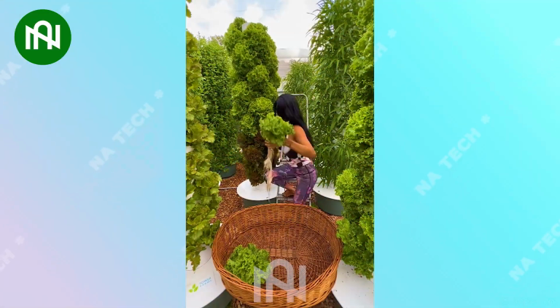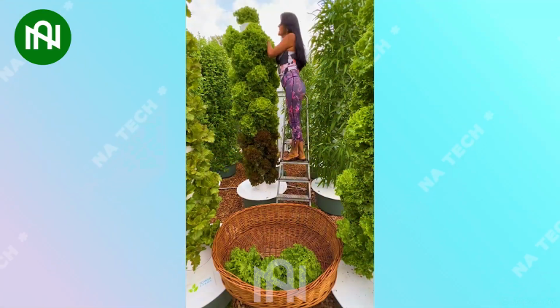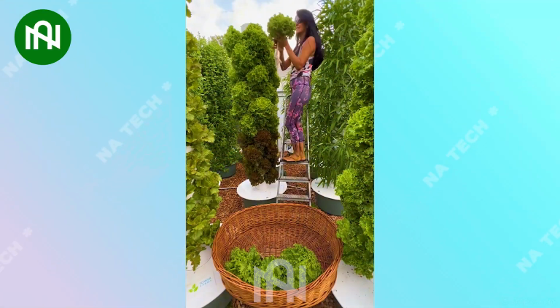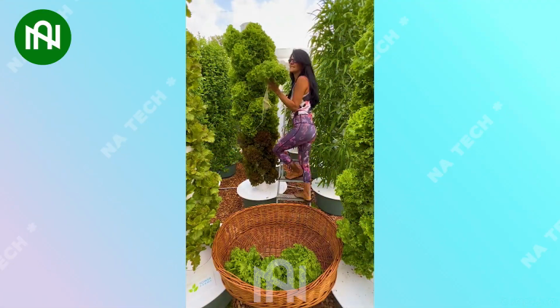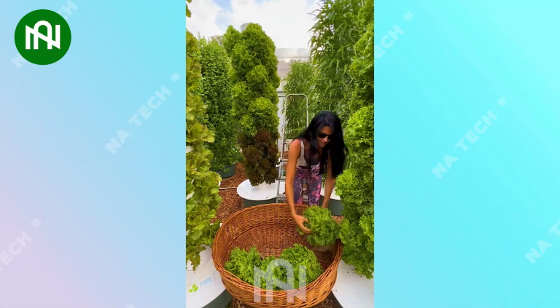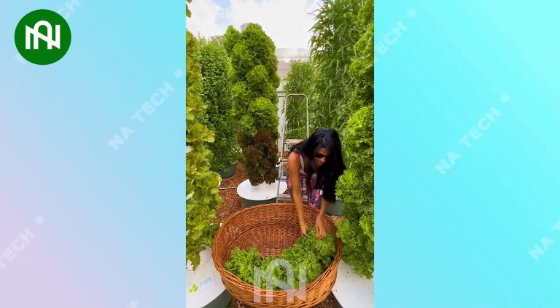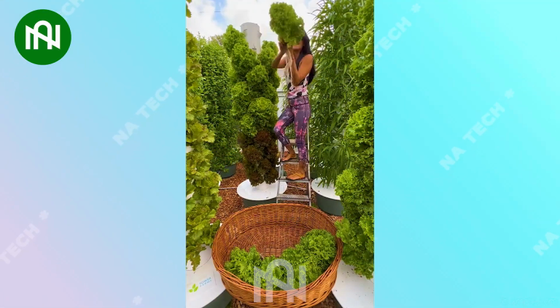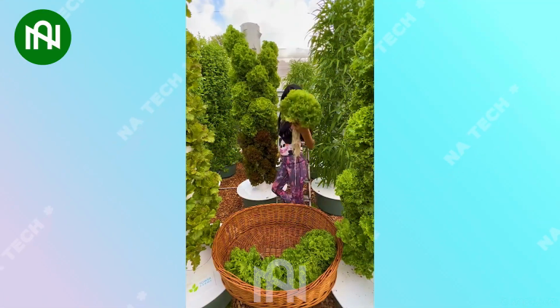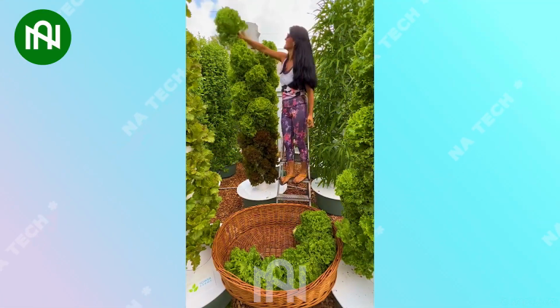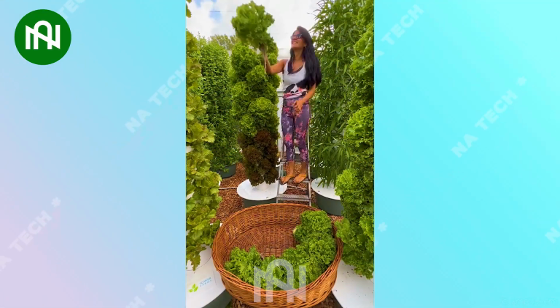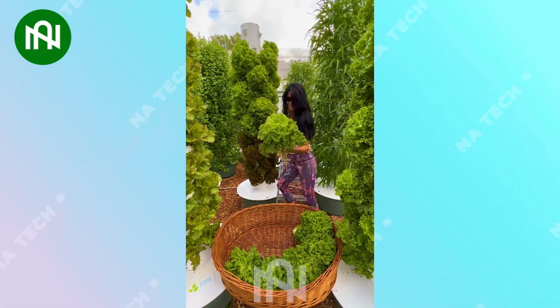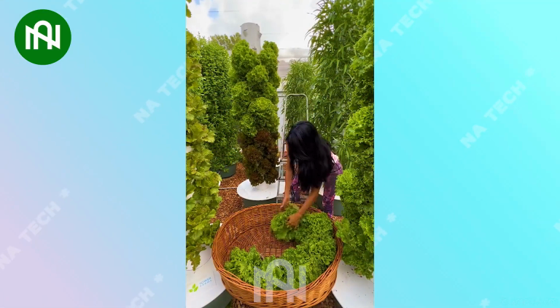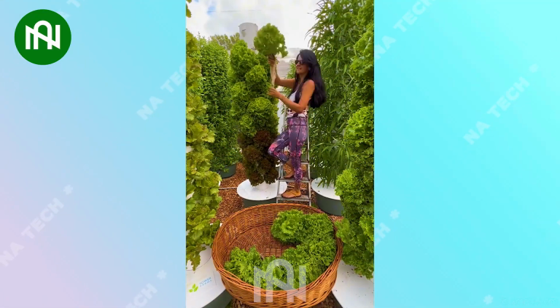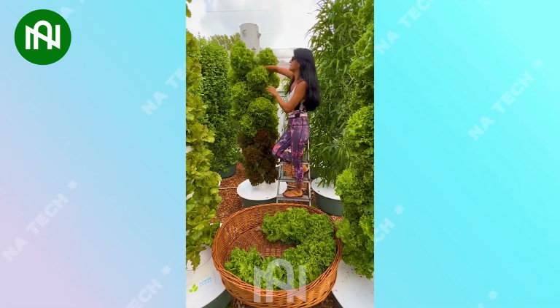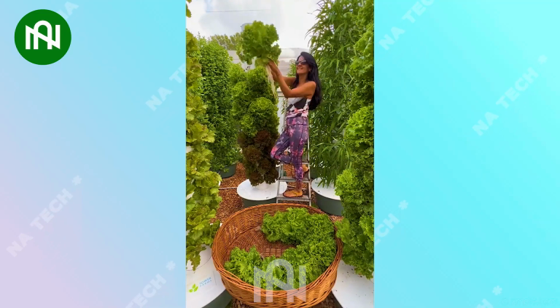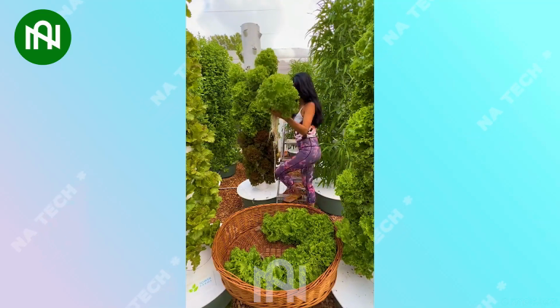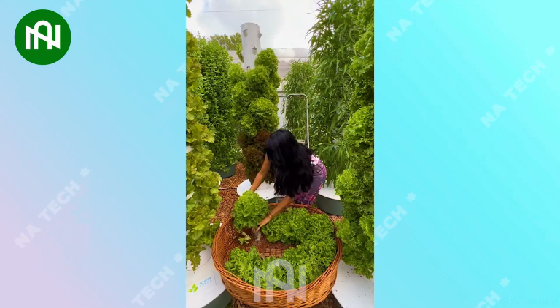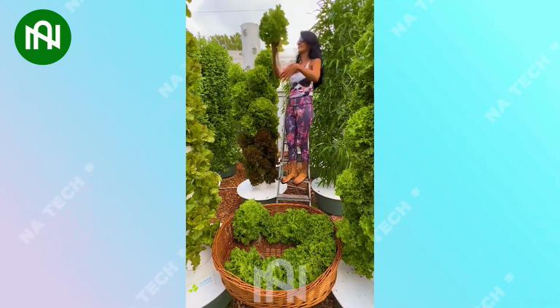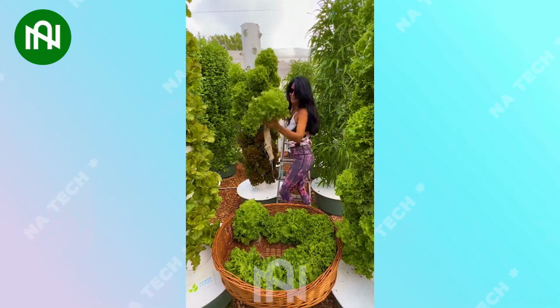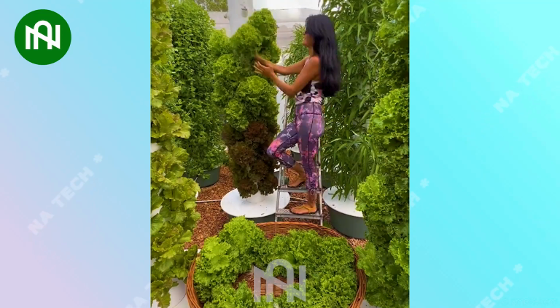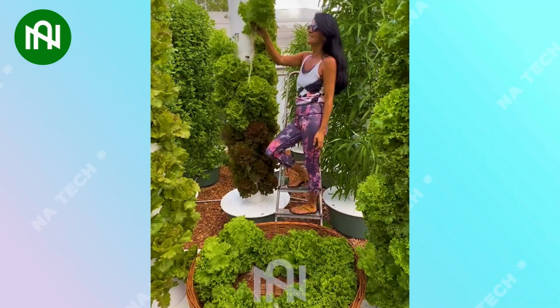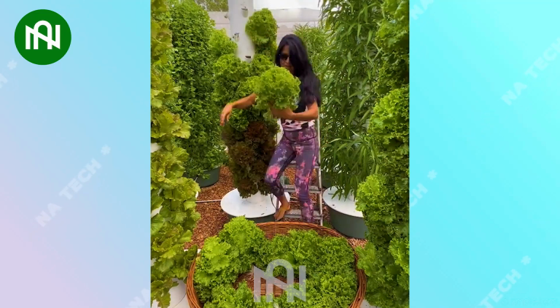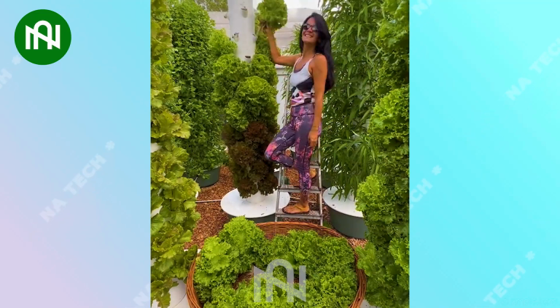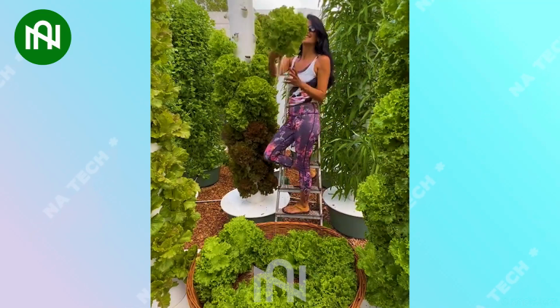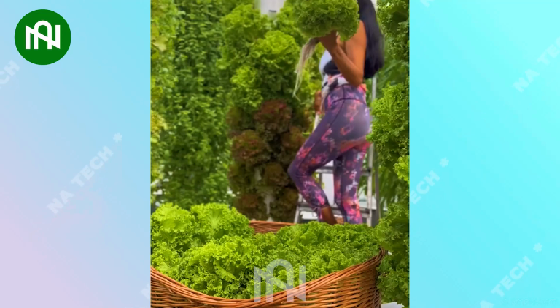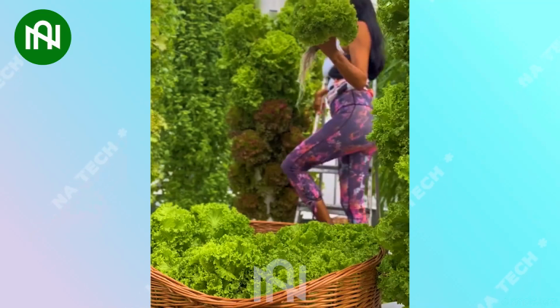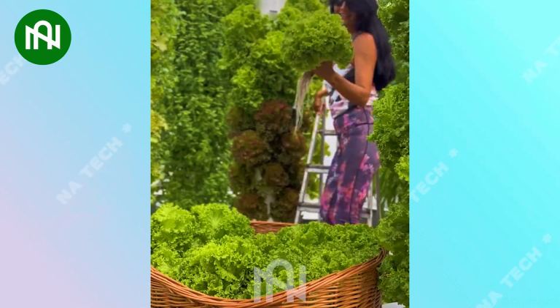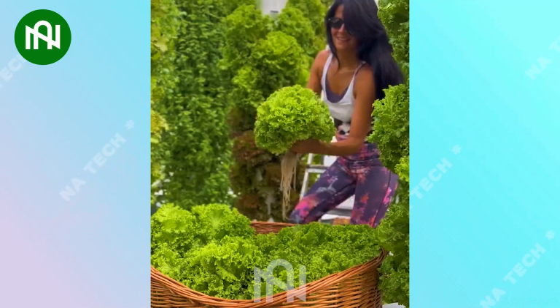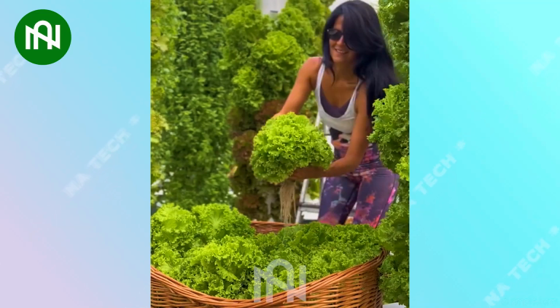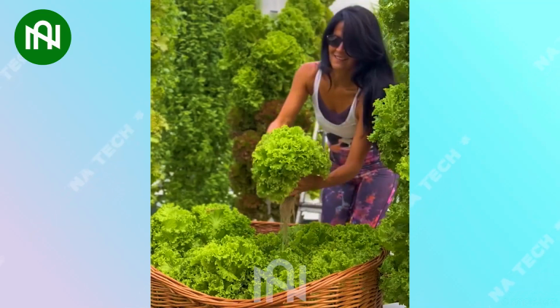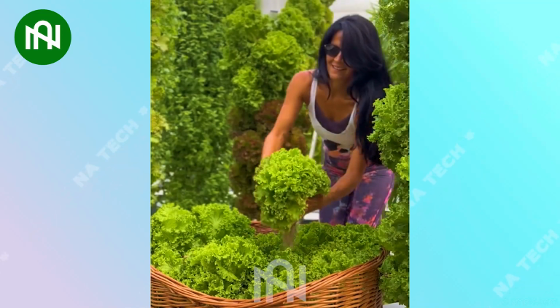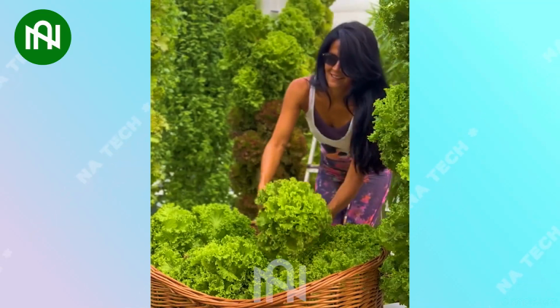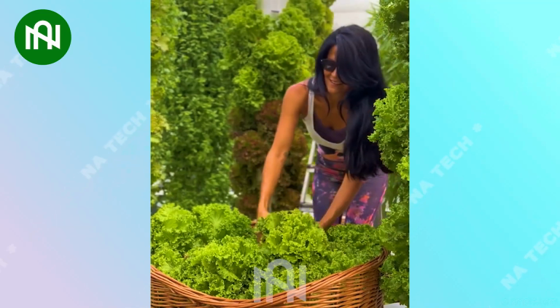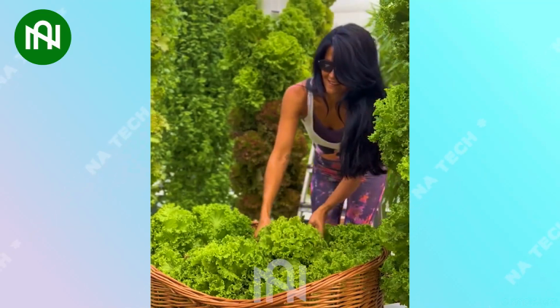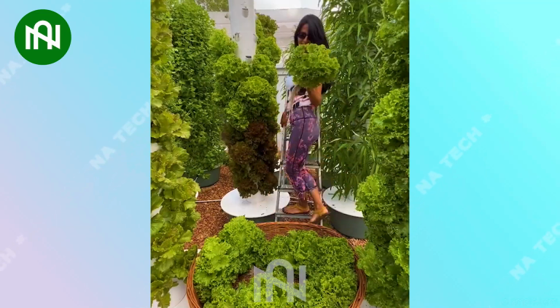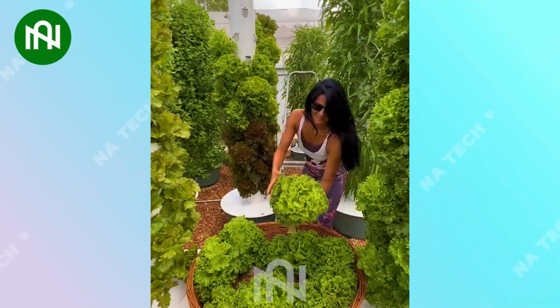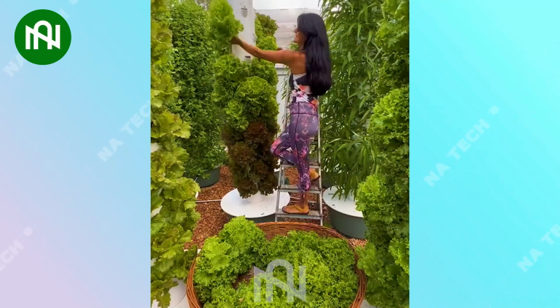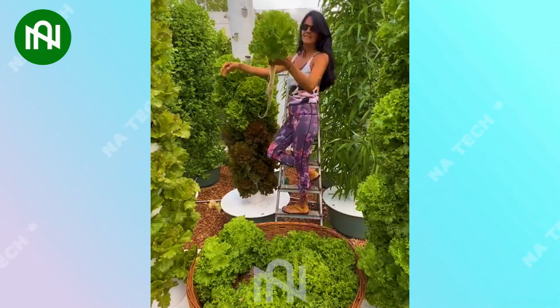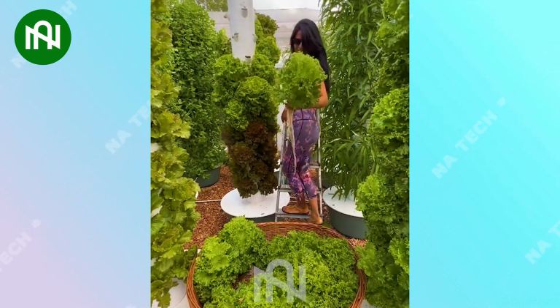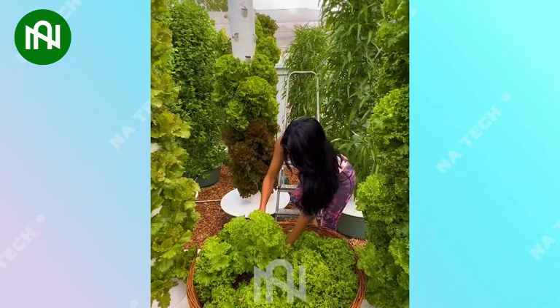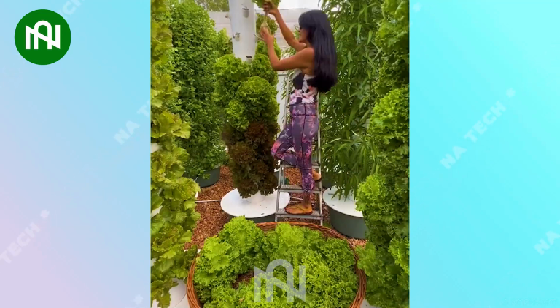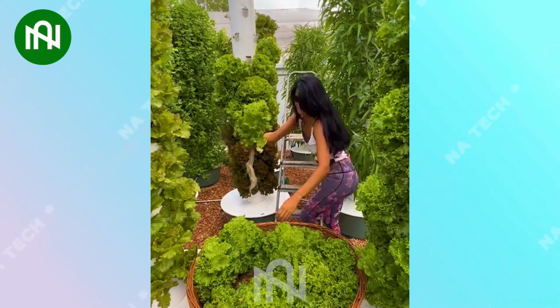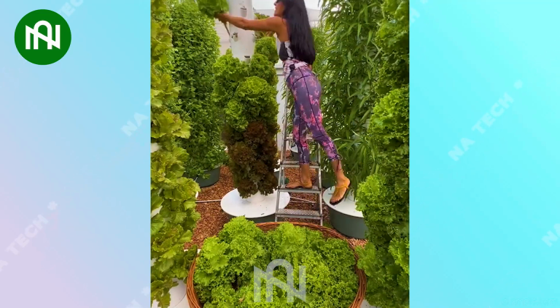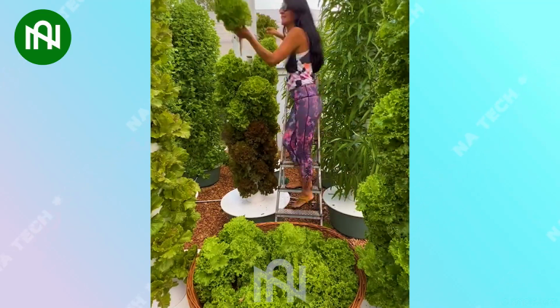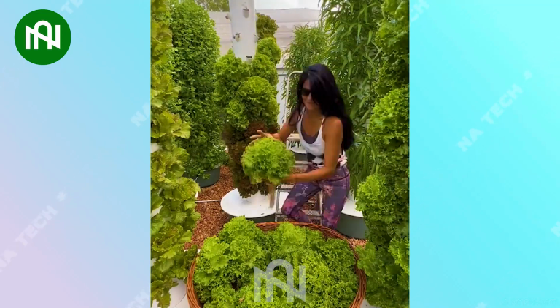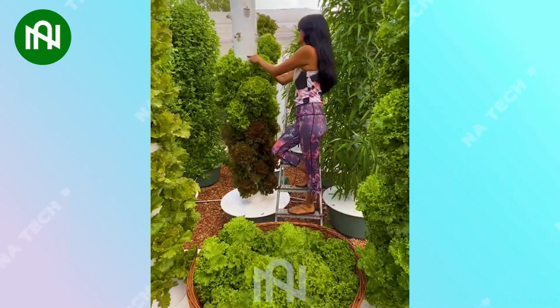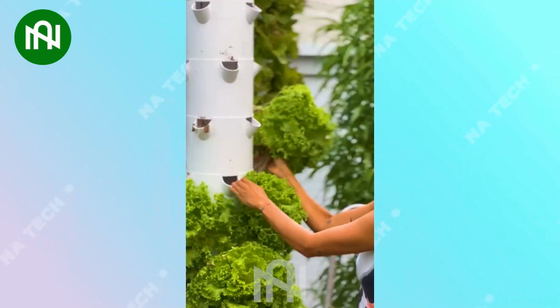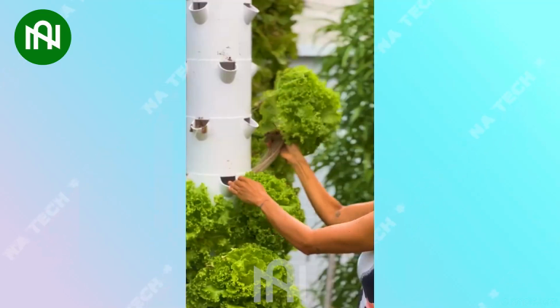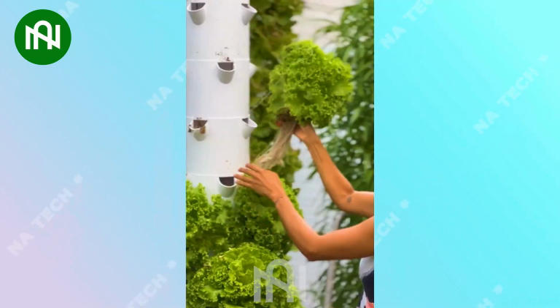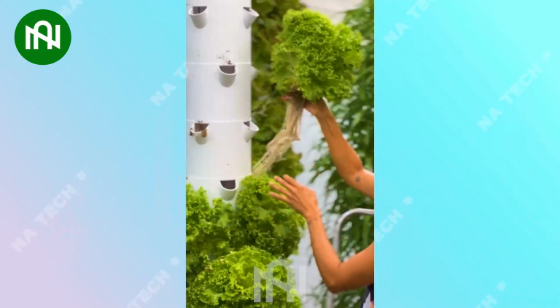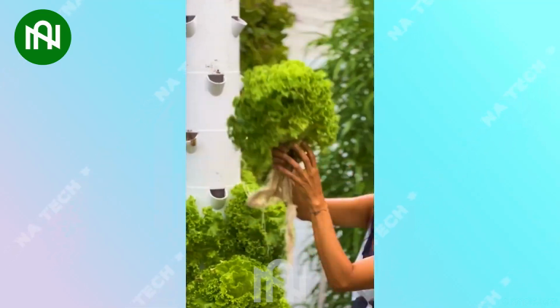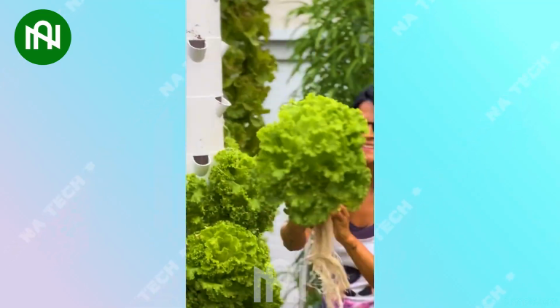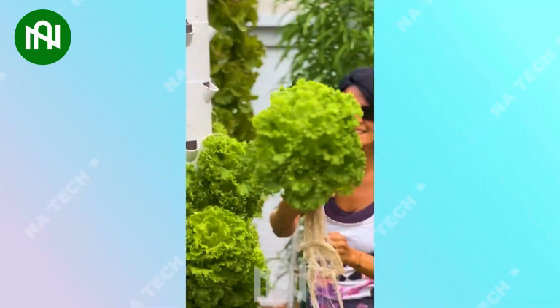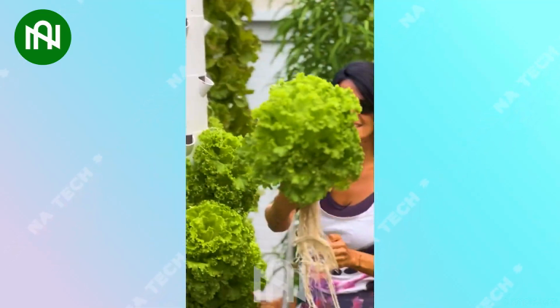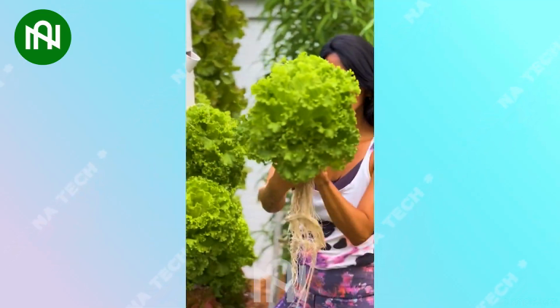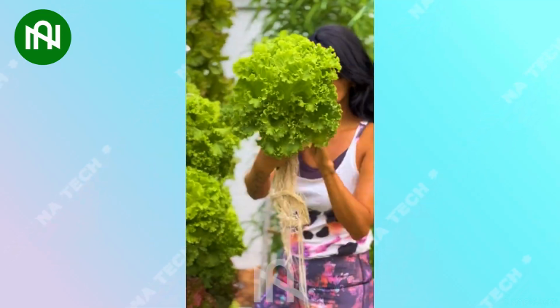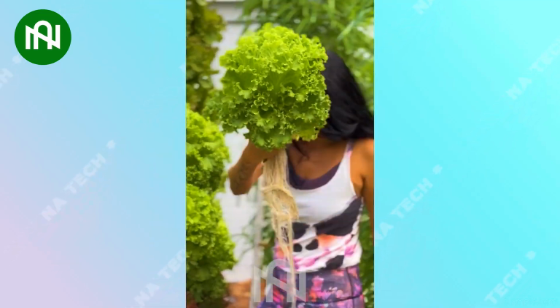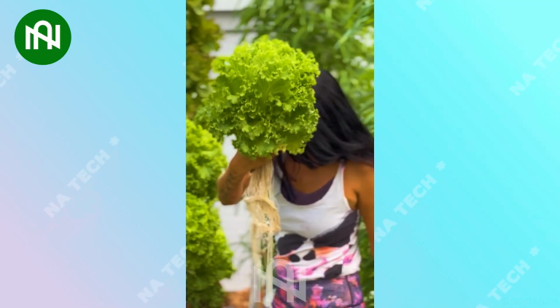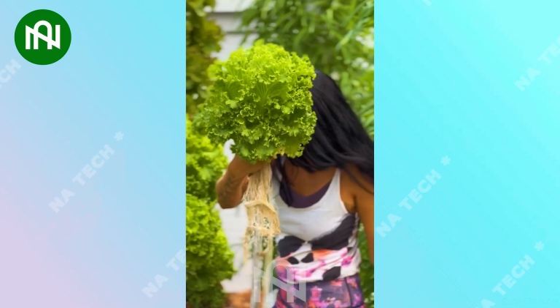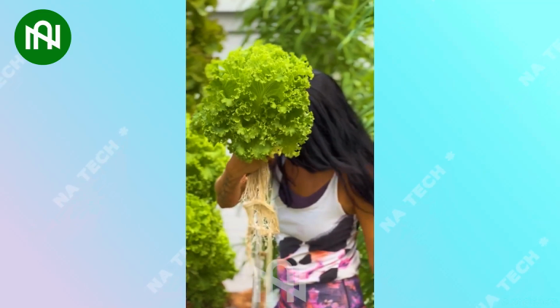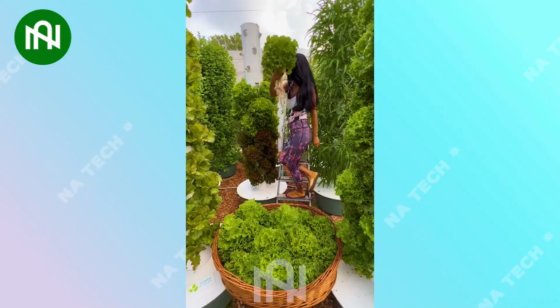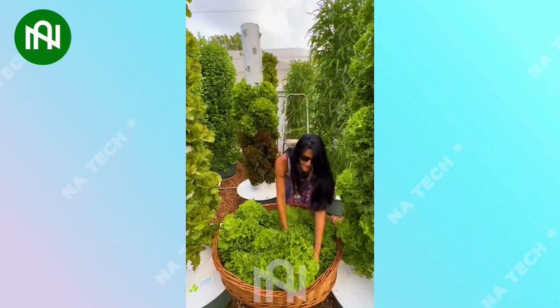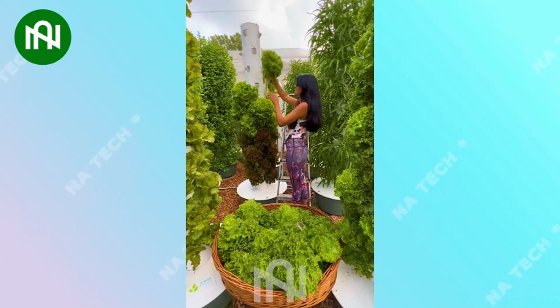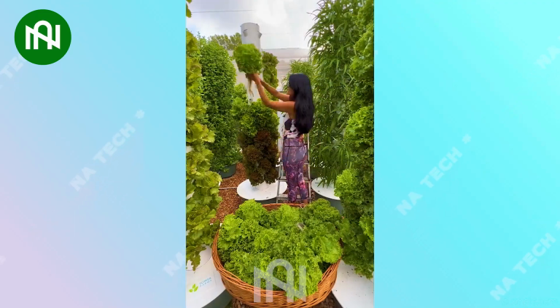Amazing! It's hard to believe that with just one vegetable bed less than three meters high, it can grow dozens of lettuce plants just like that.